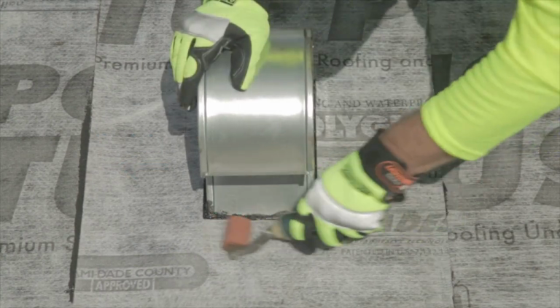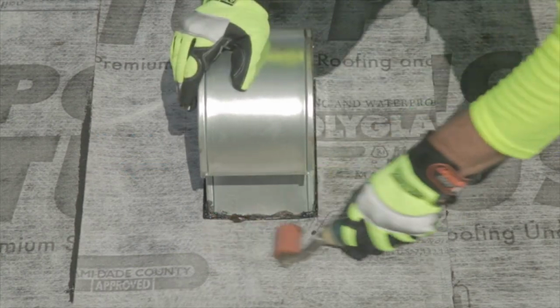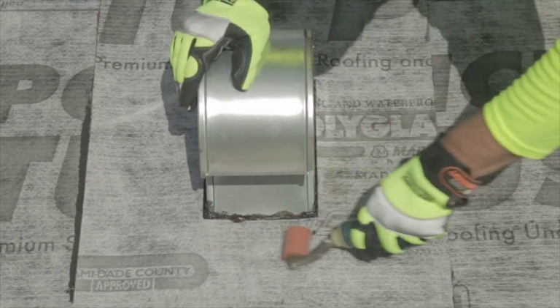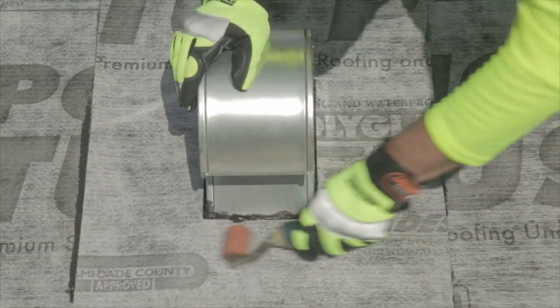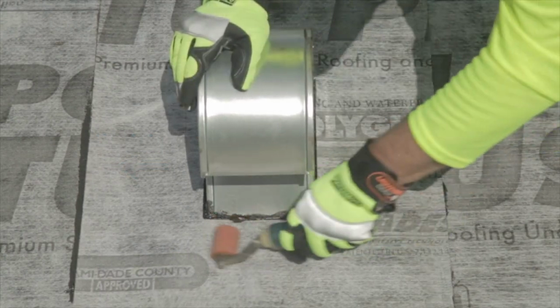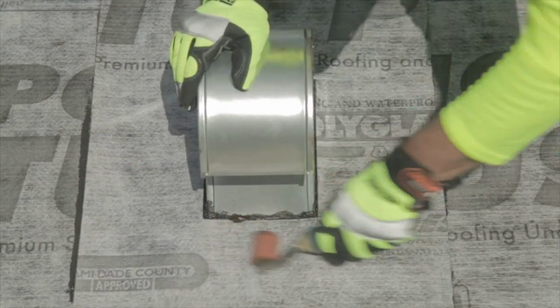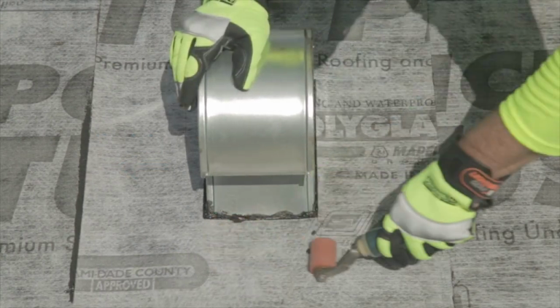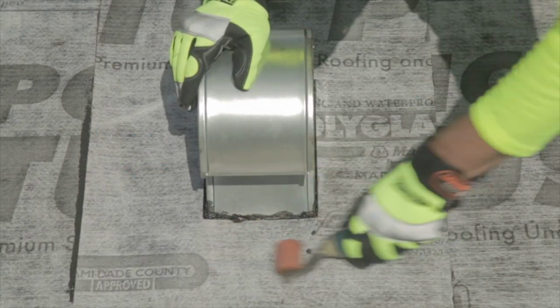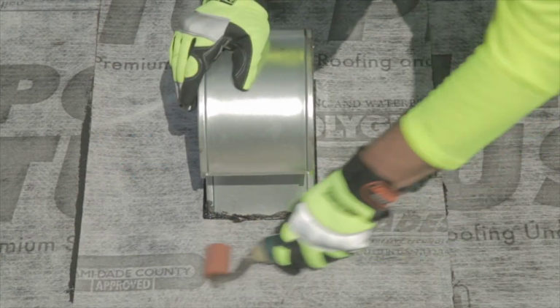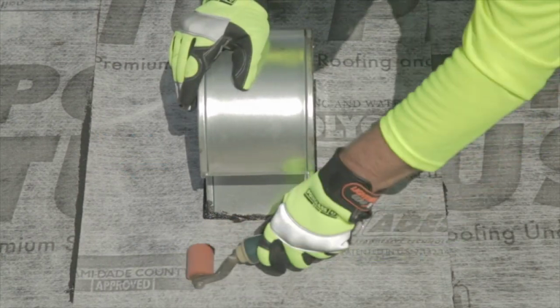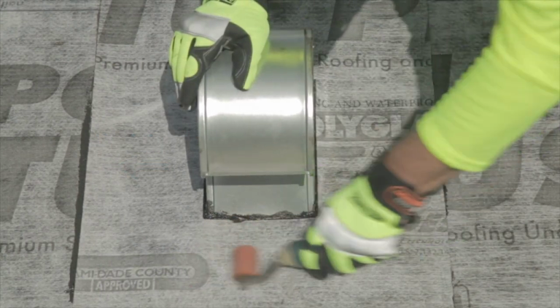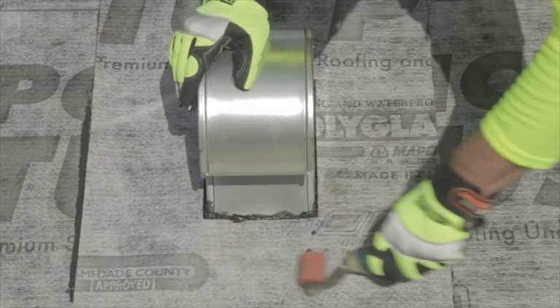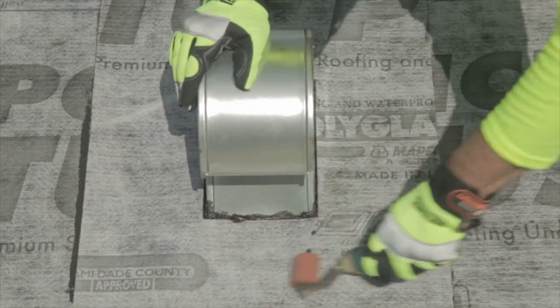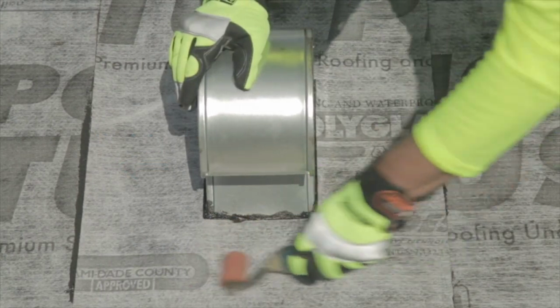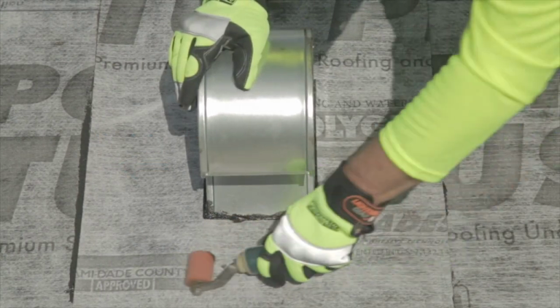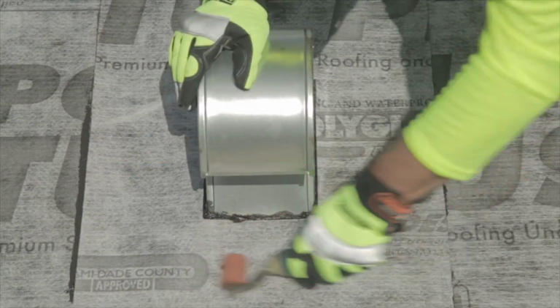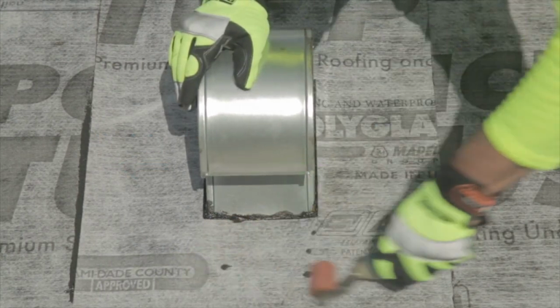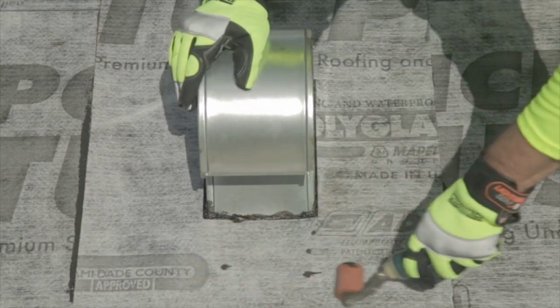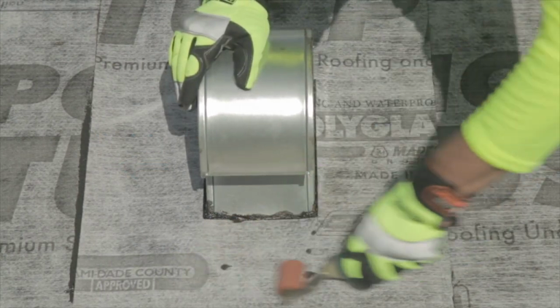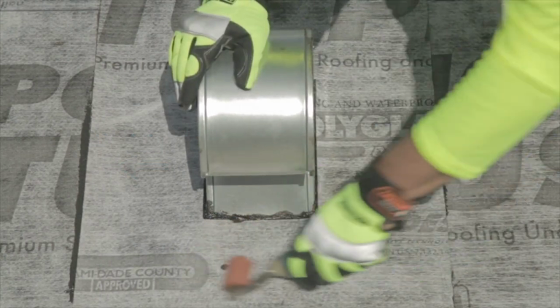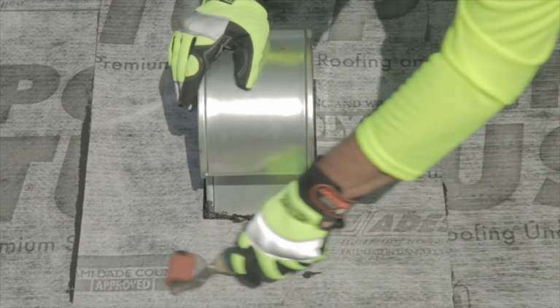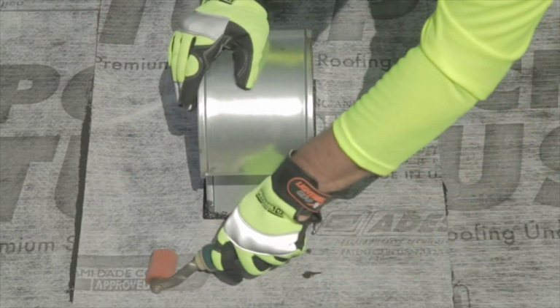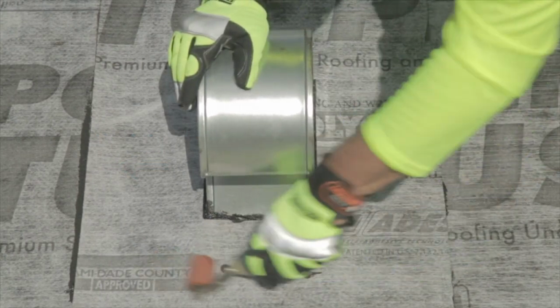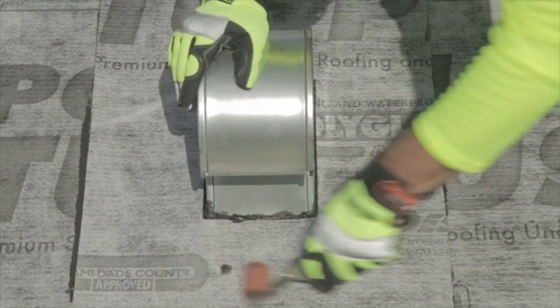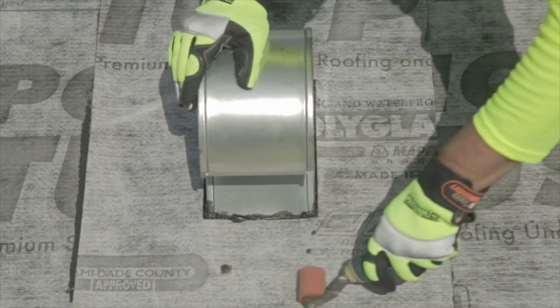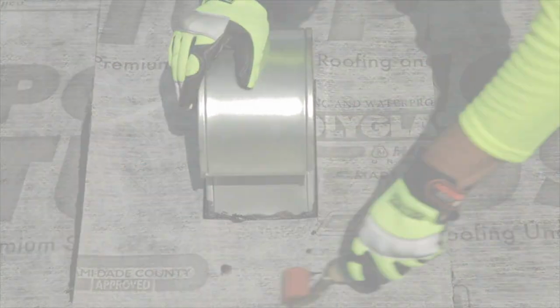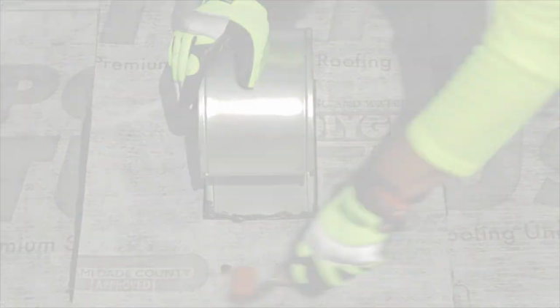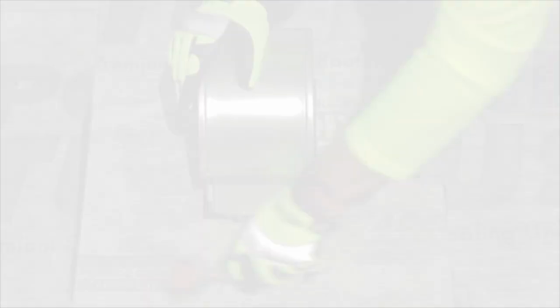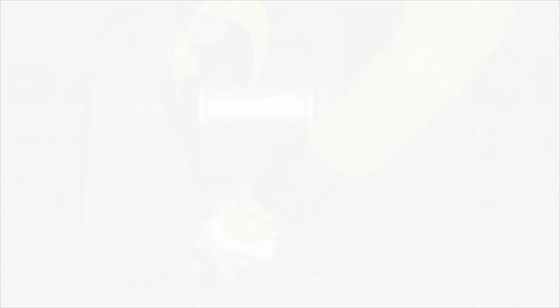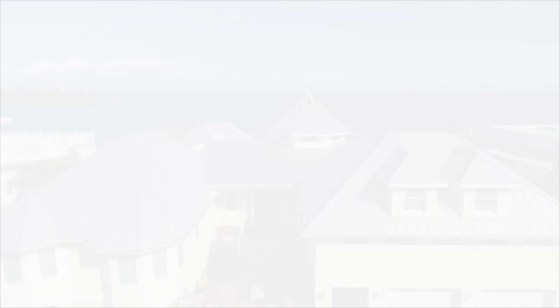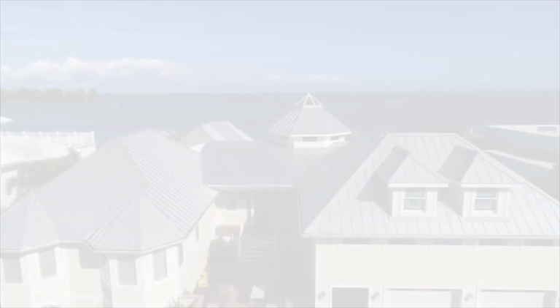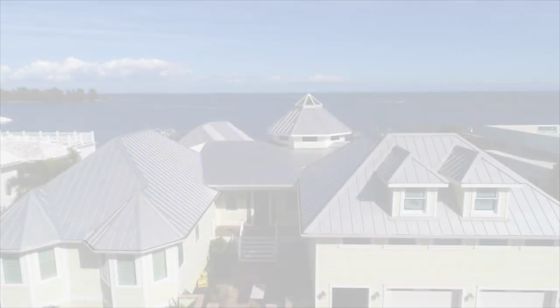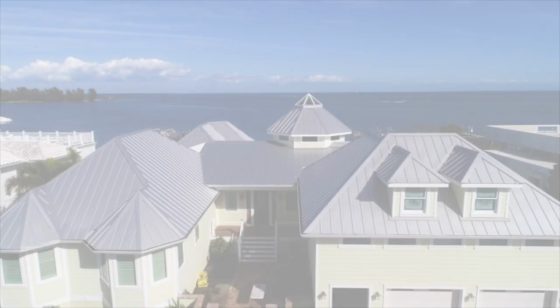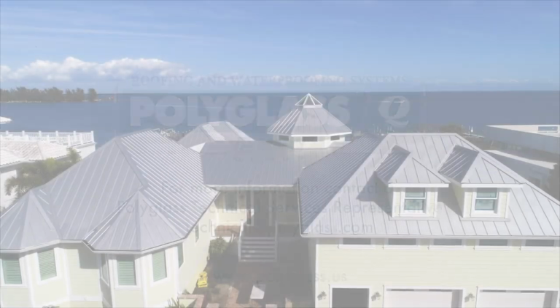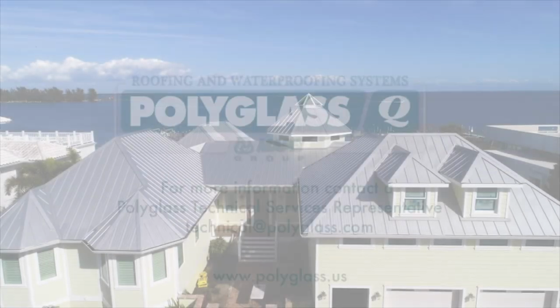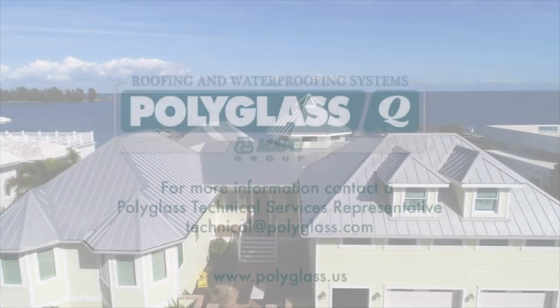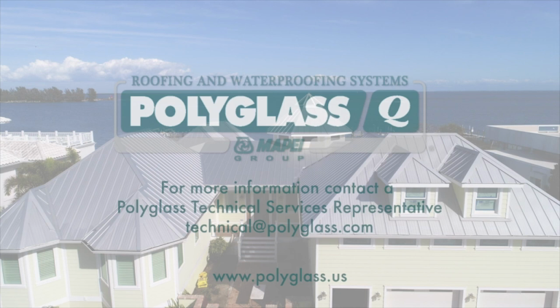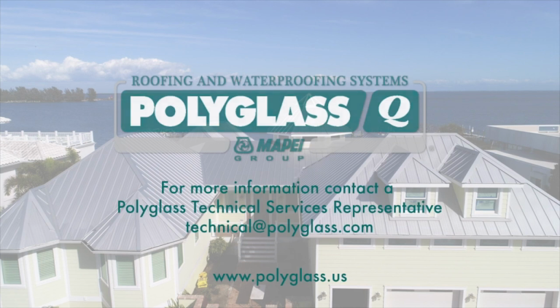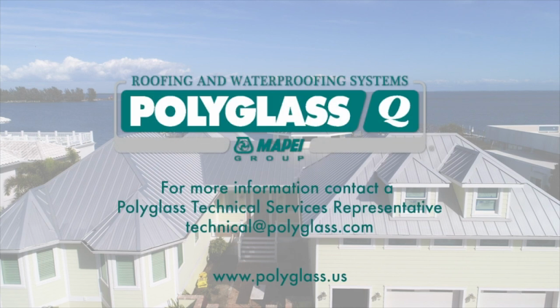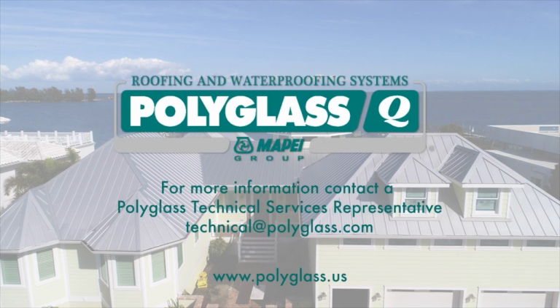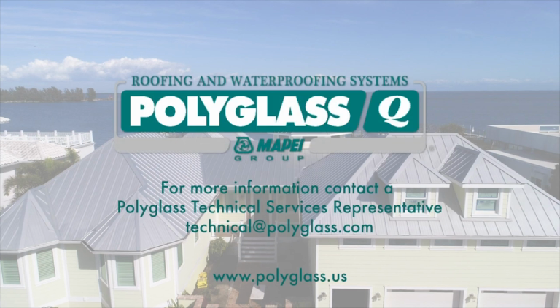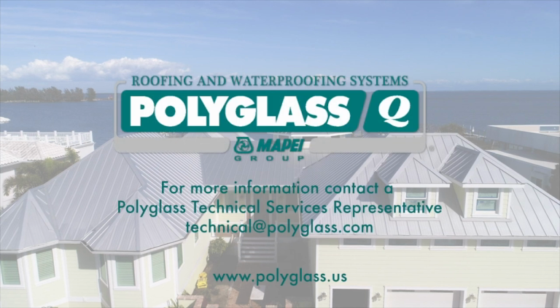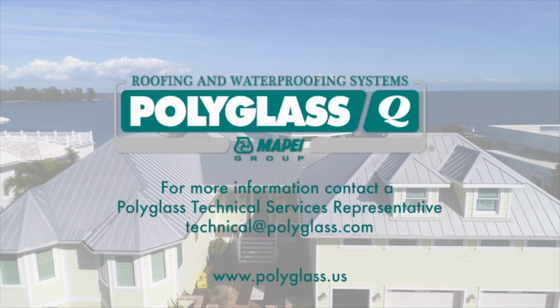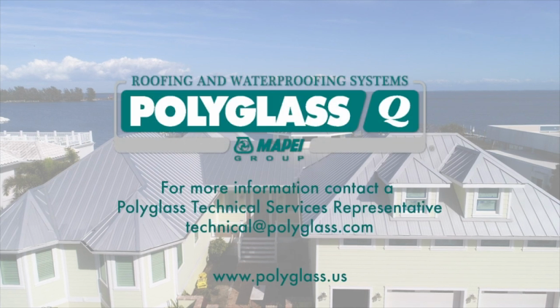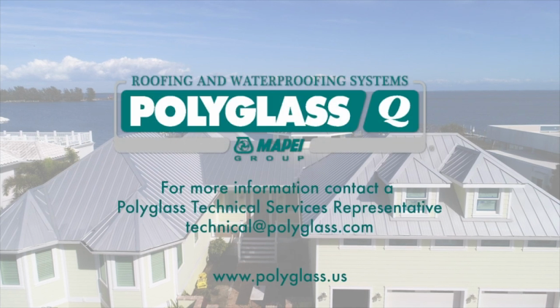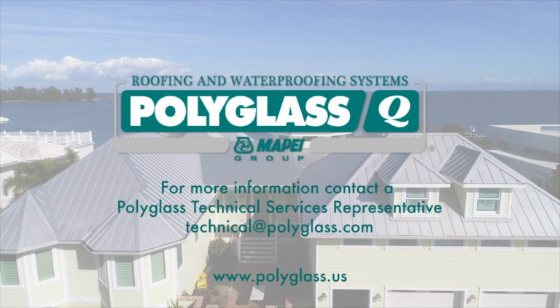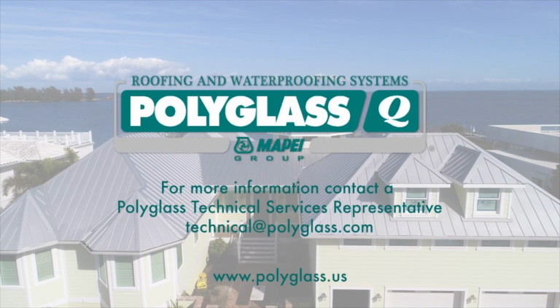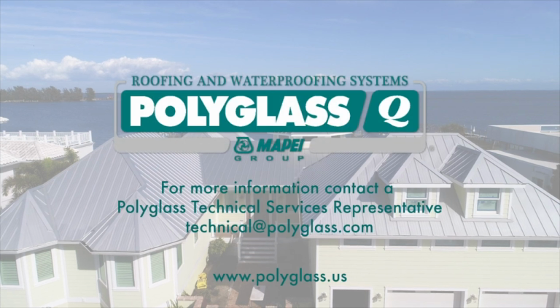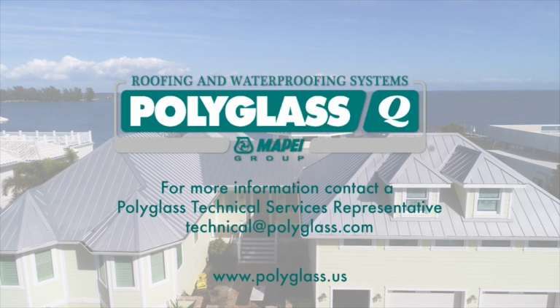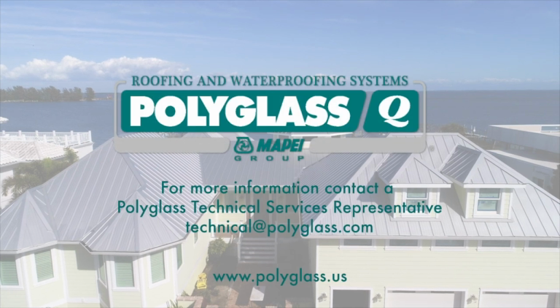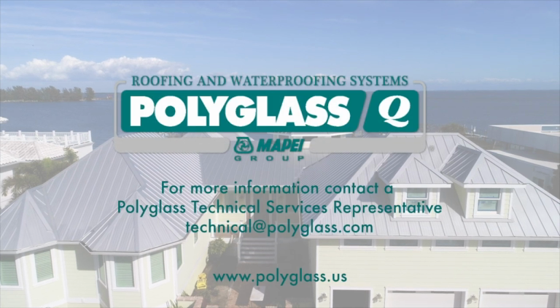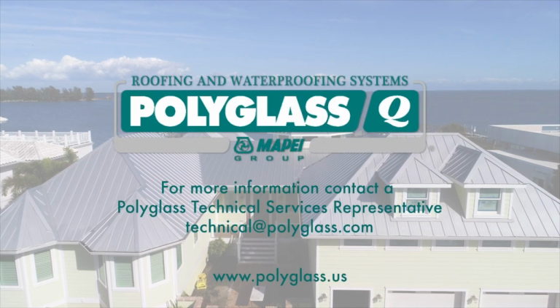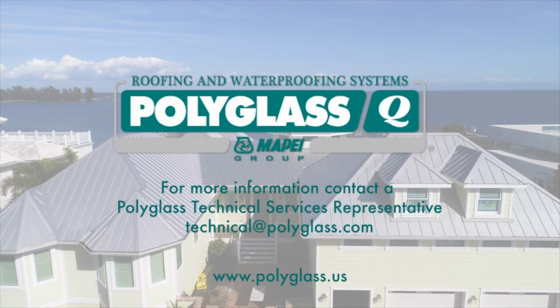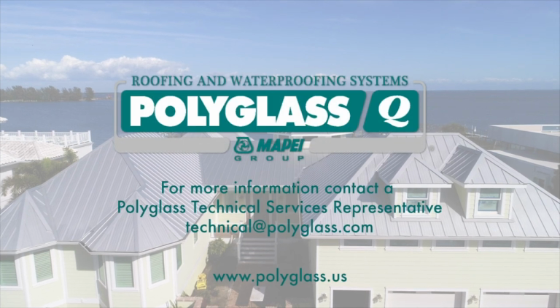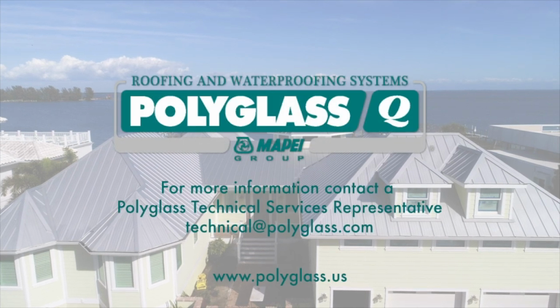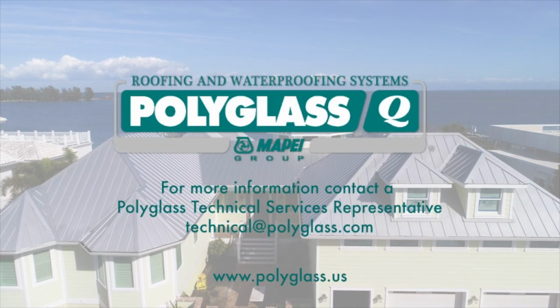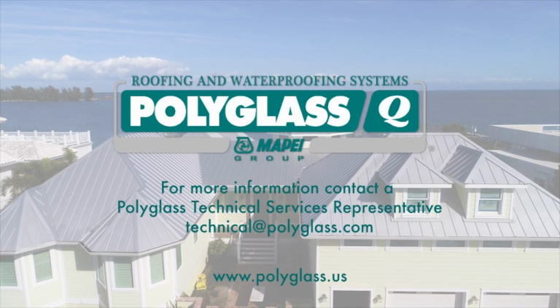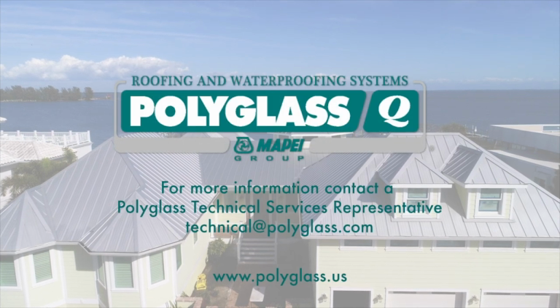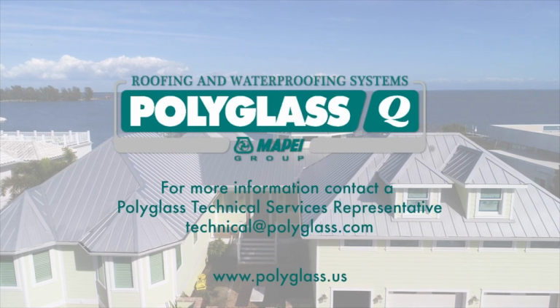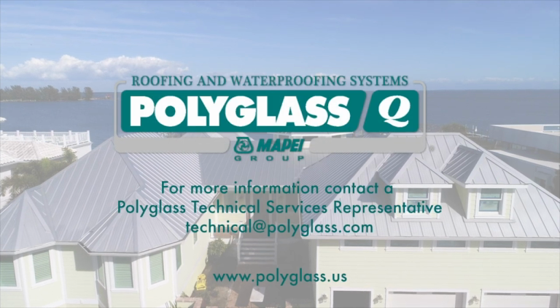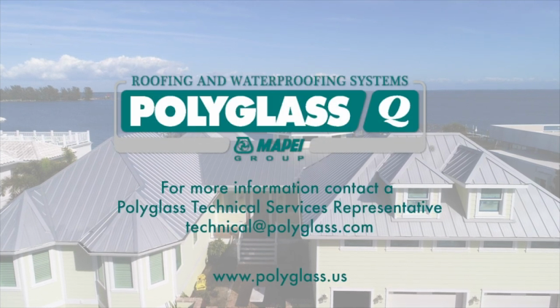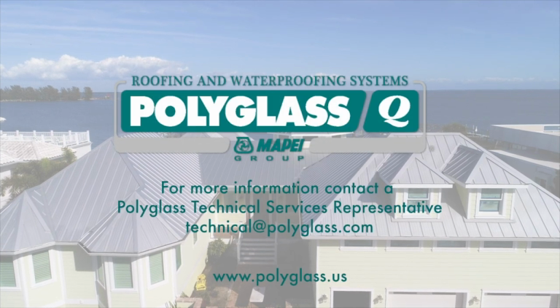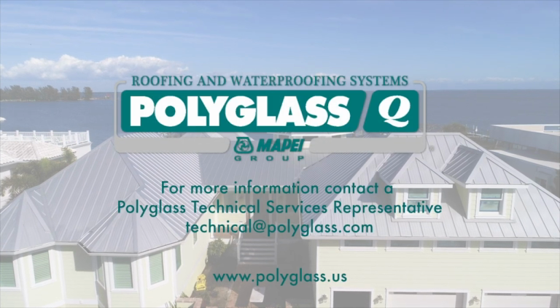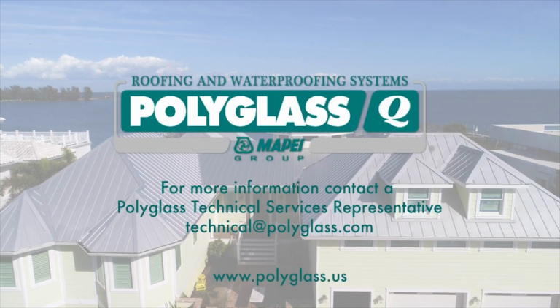Remember to use a hand roller to ensure full adhesion to the surface. For more information, contact your PolyGlass Technical Services representative.